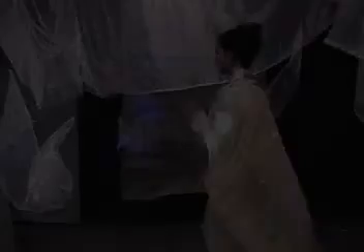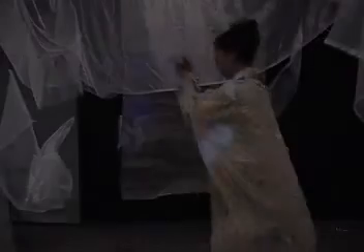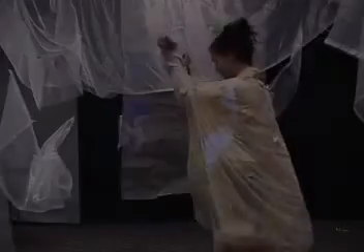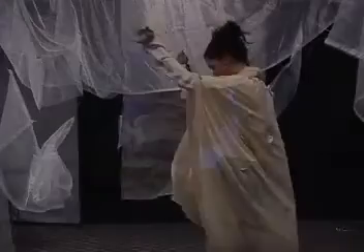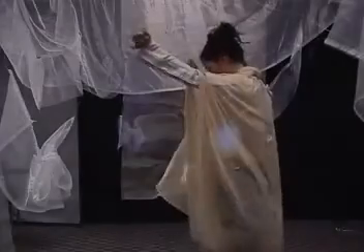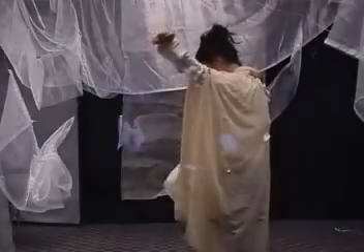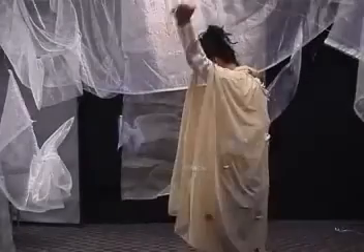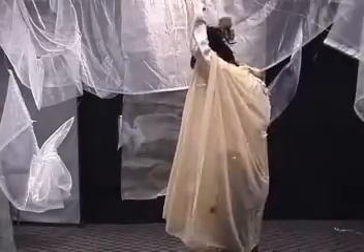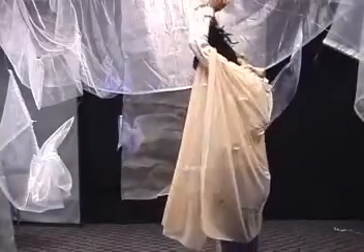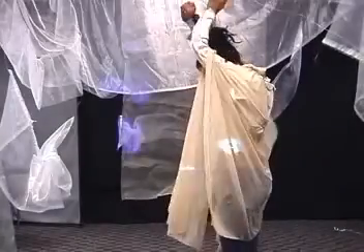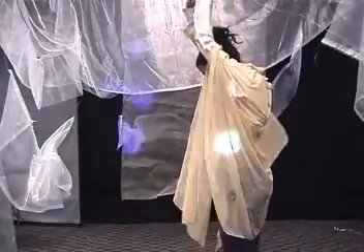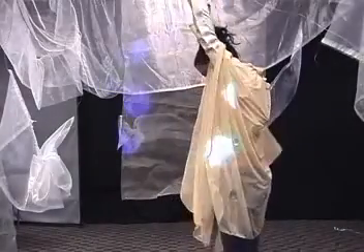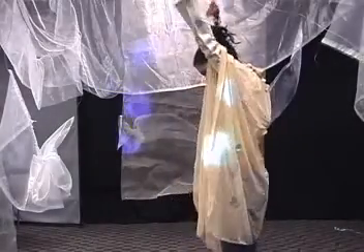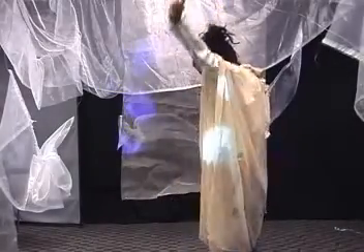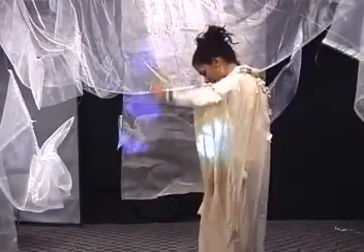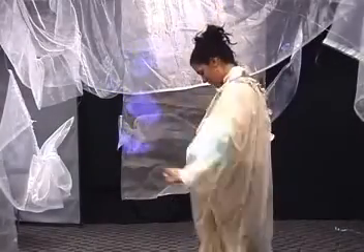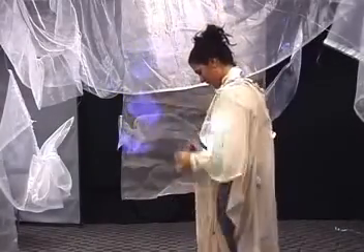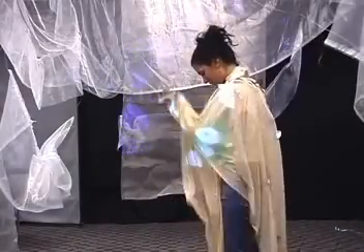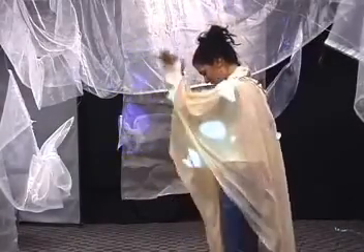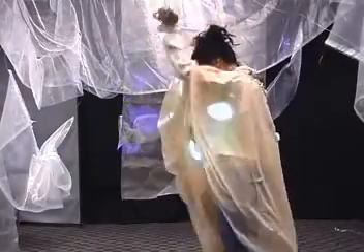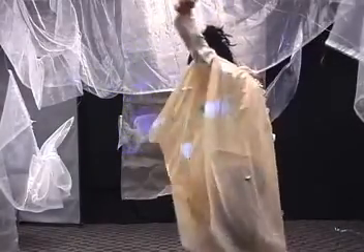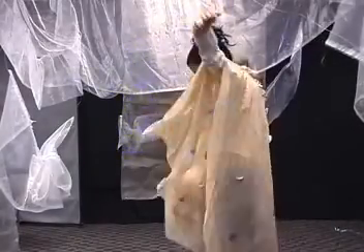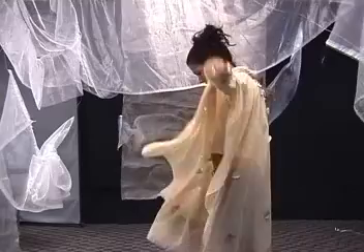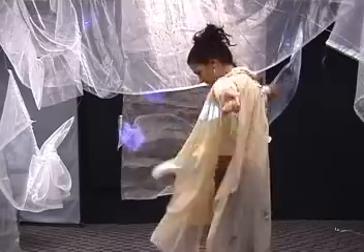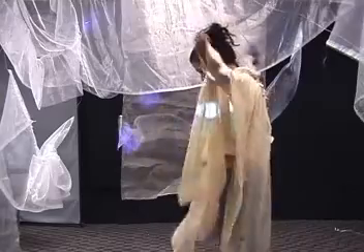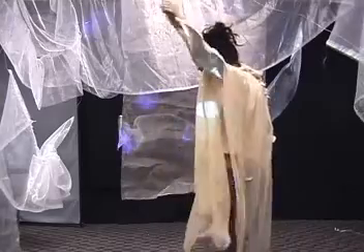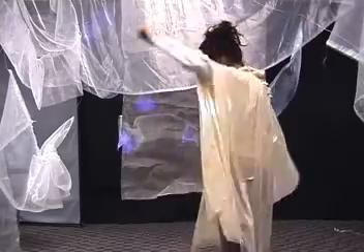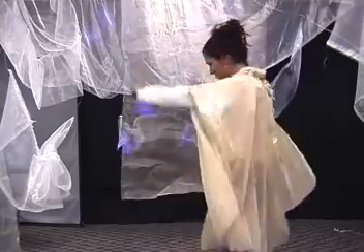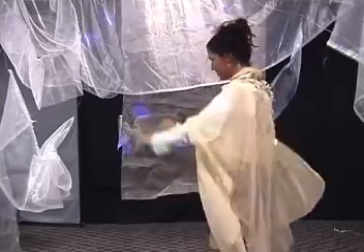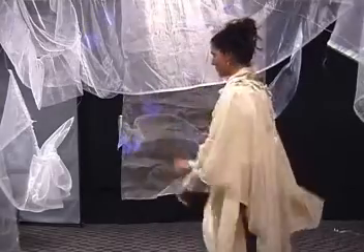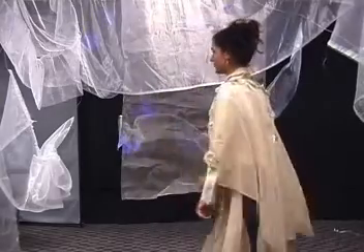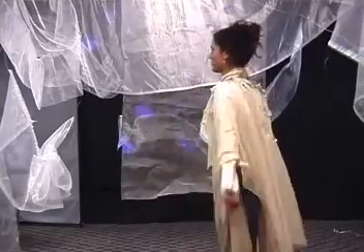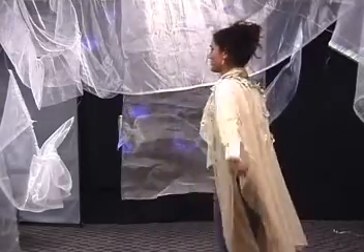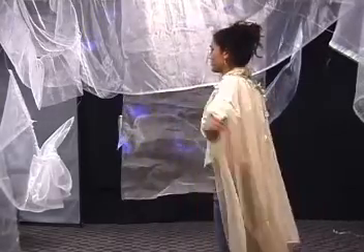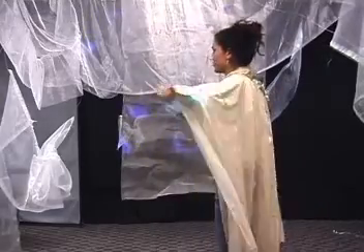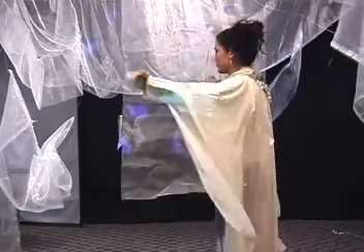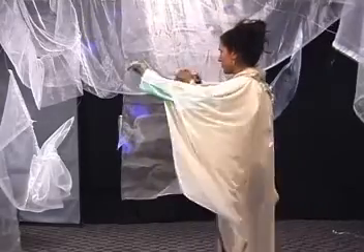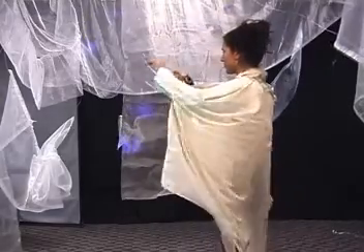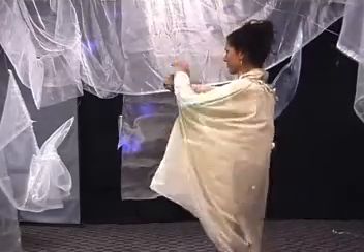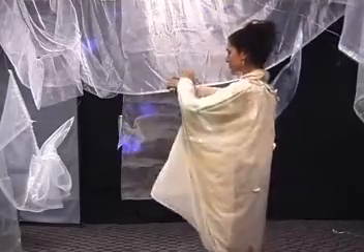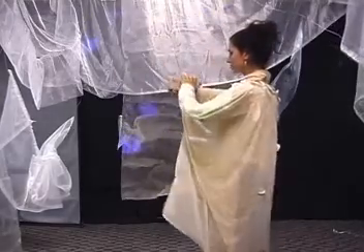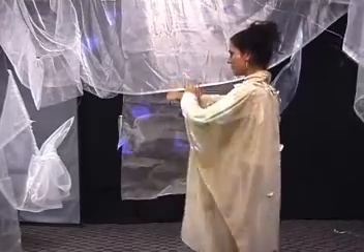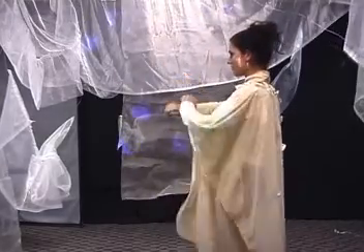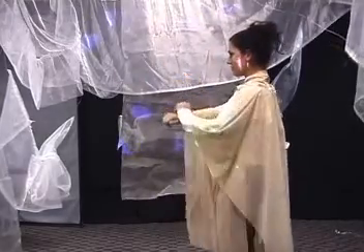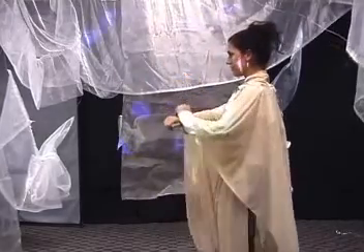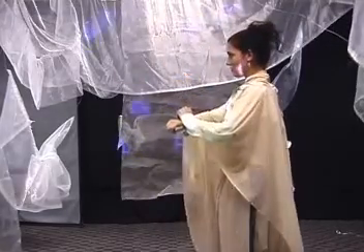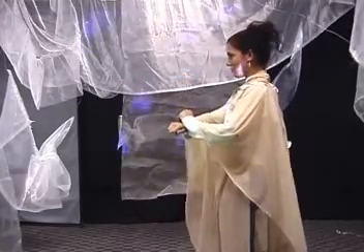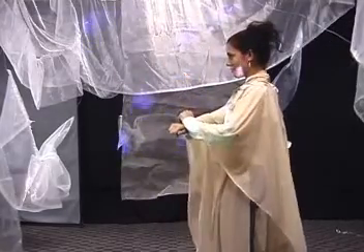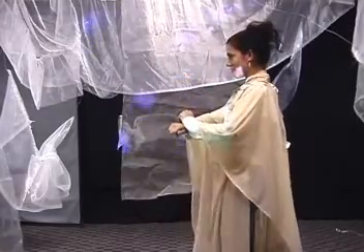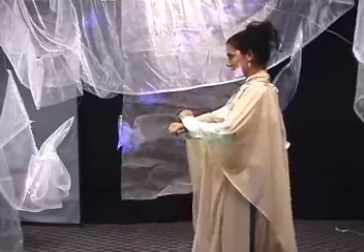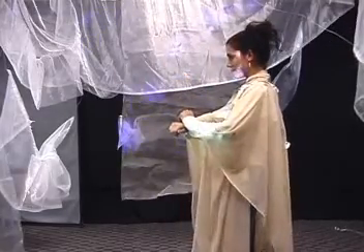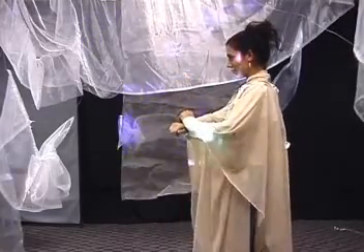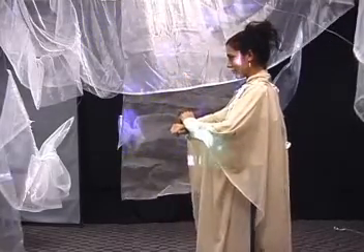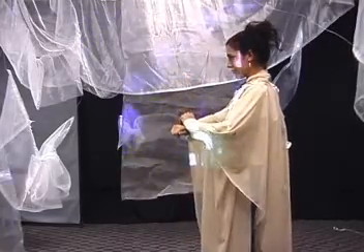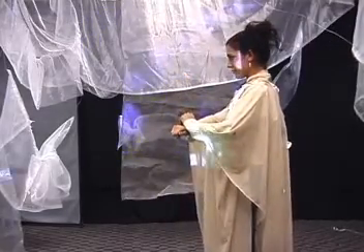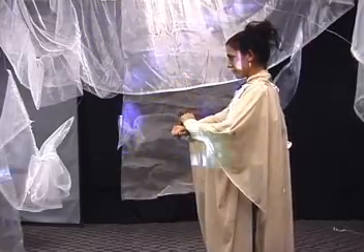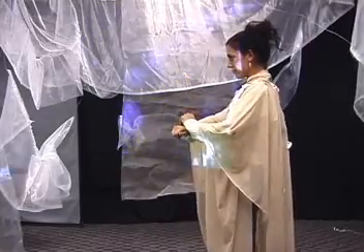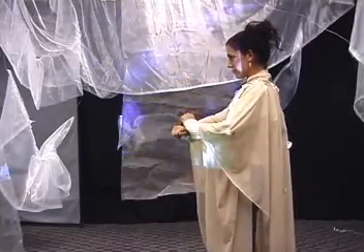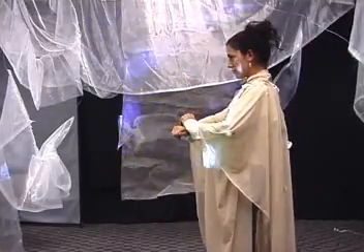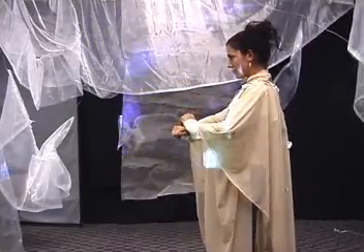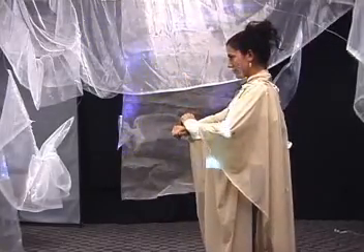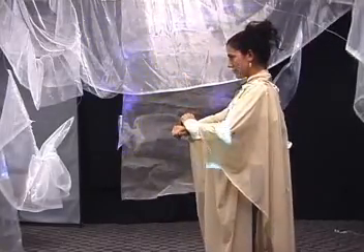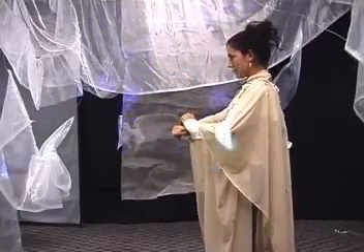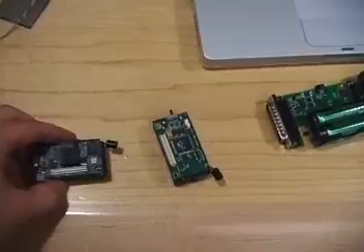For this project, we embedded sensors on the body to track gesture and movement to enhance an artistic audio and video space.